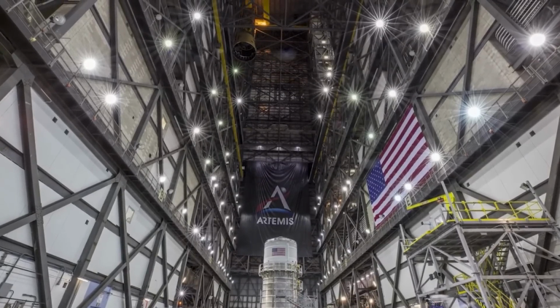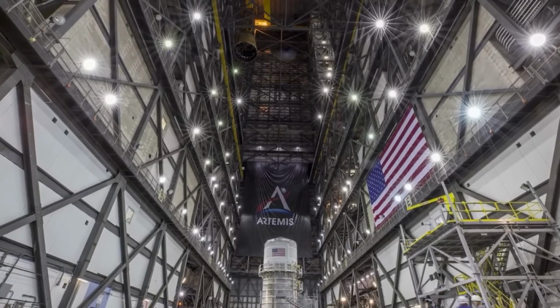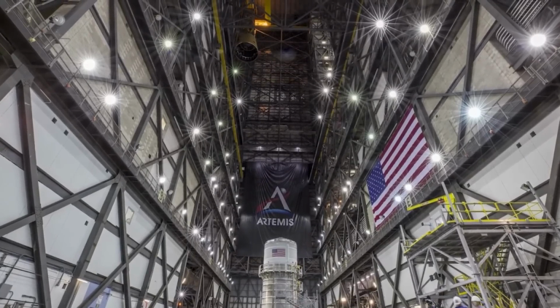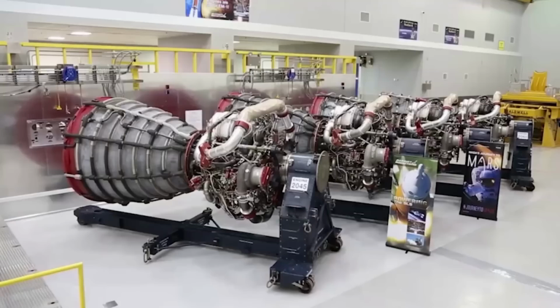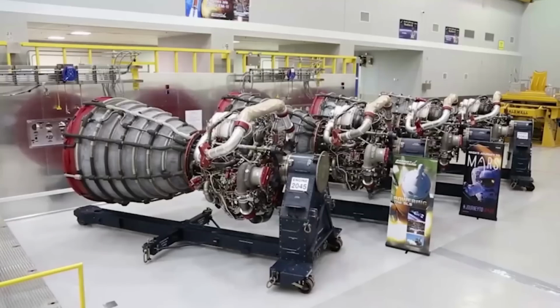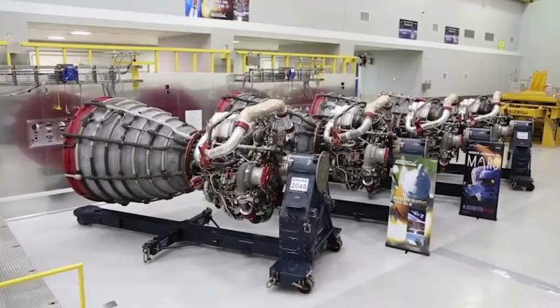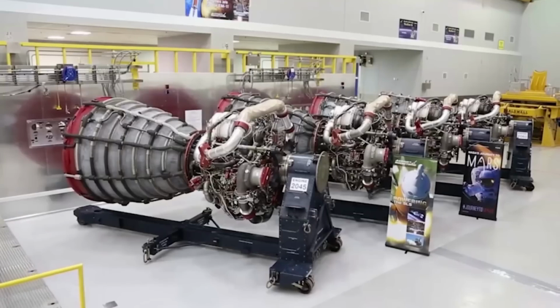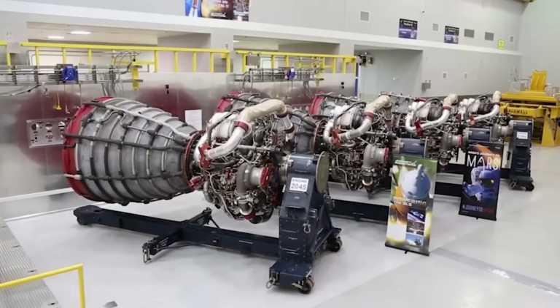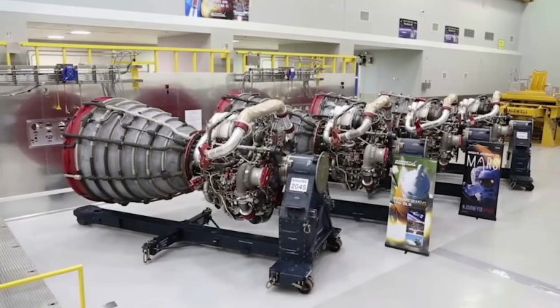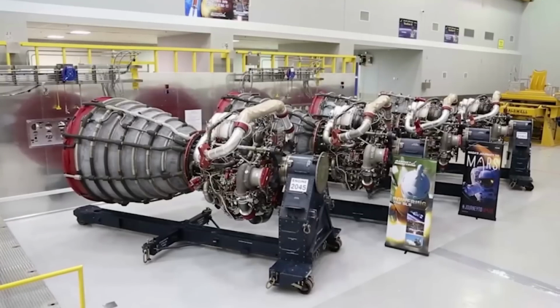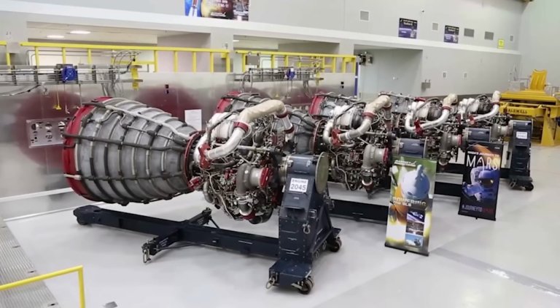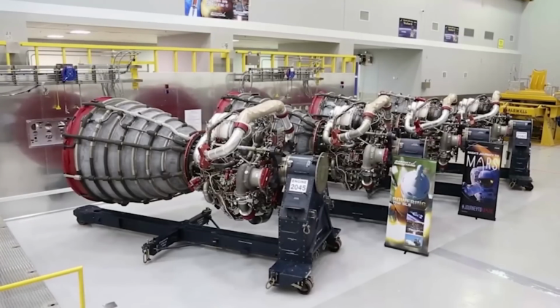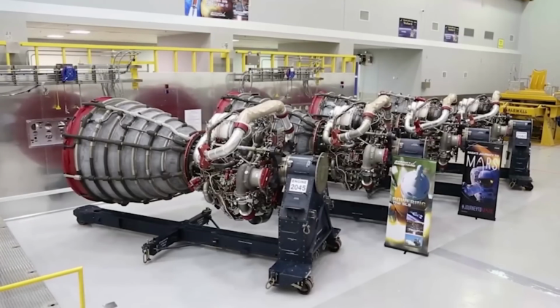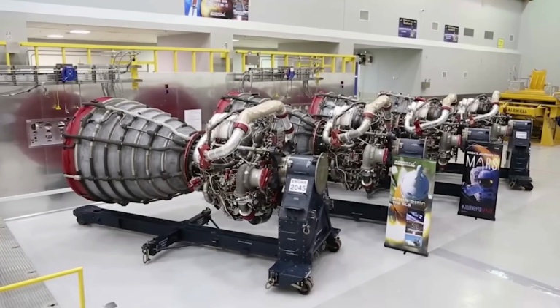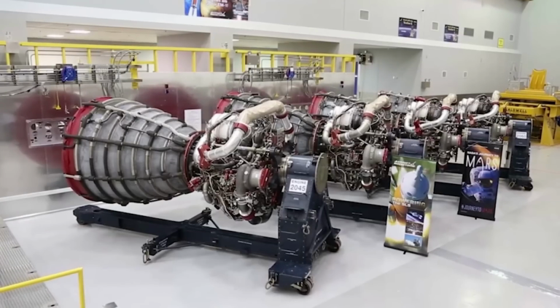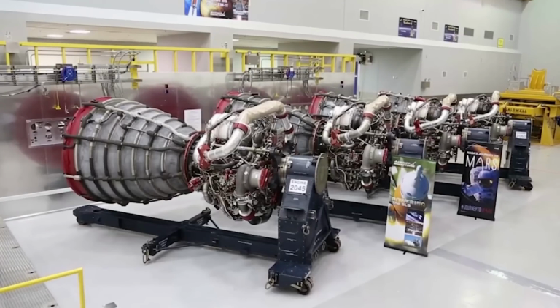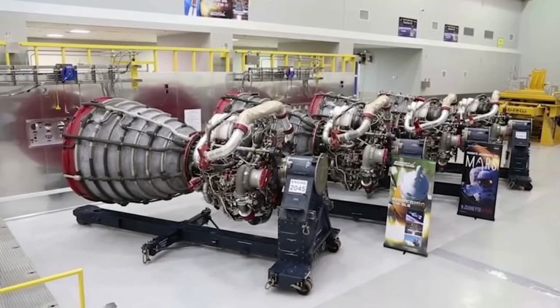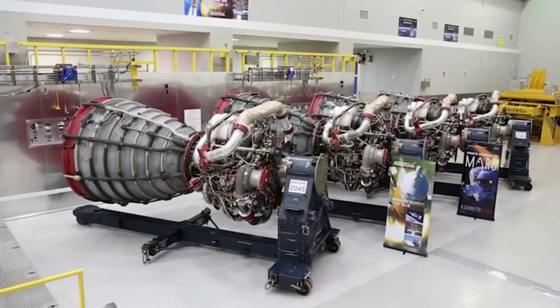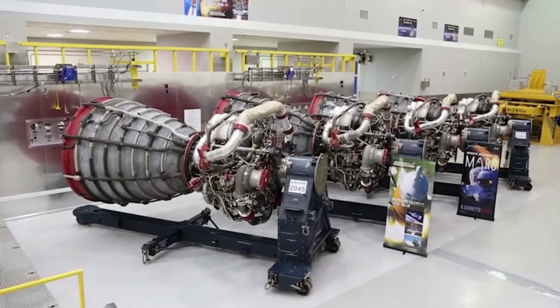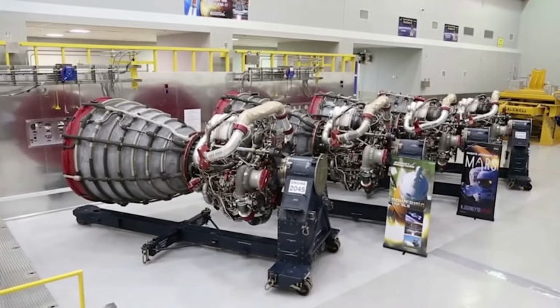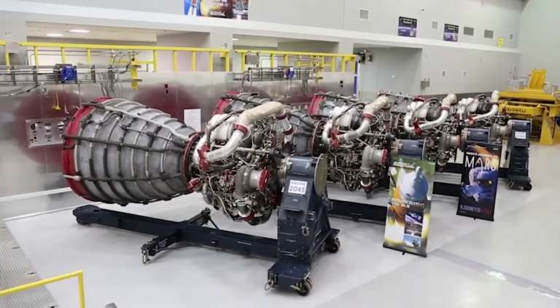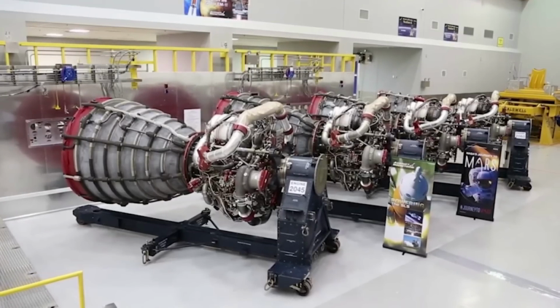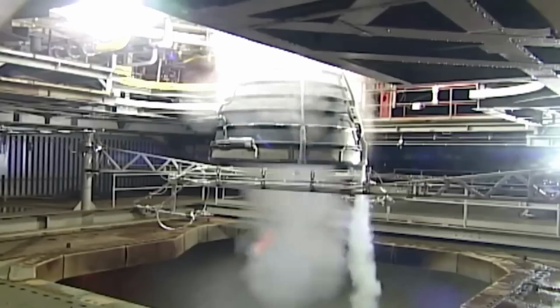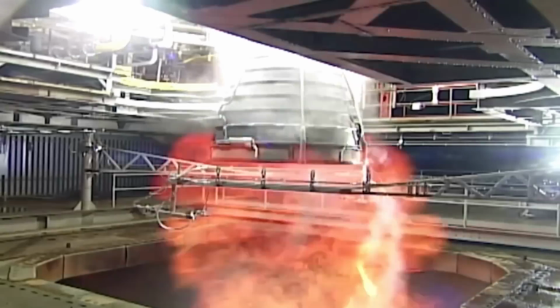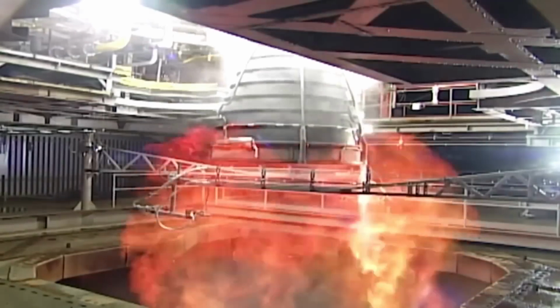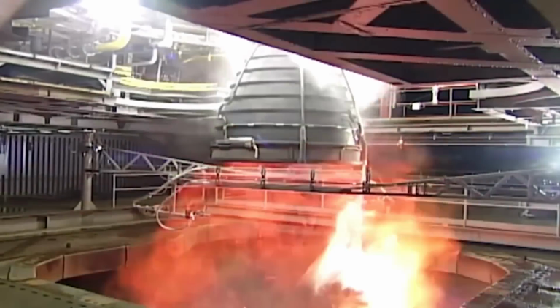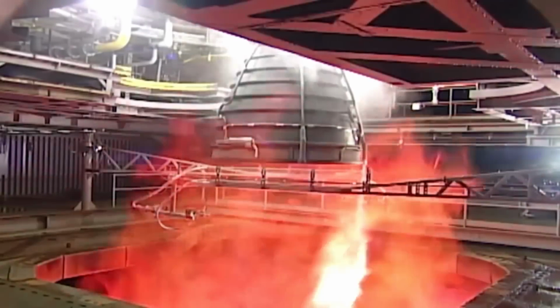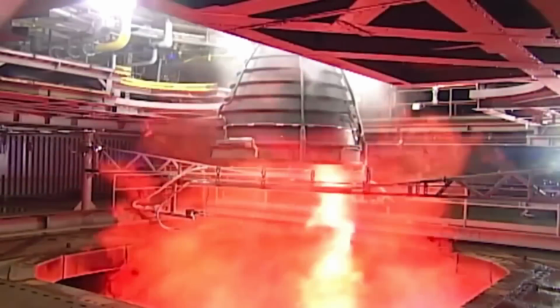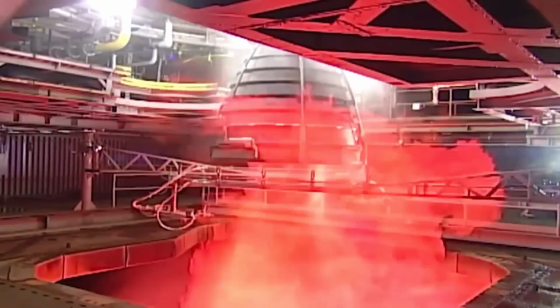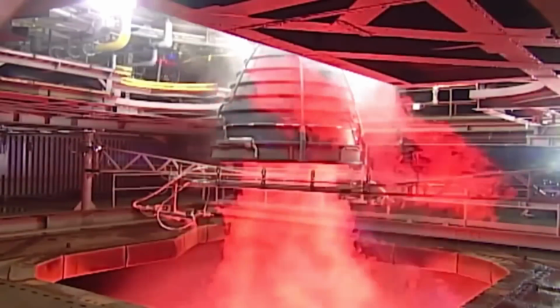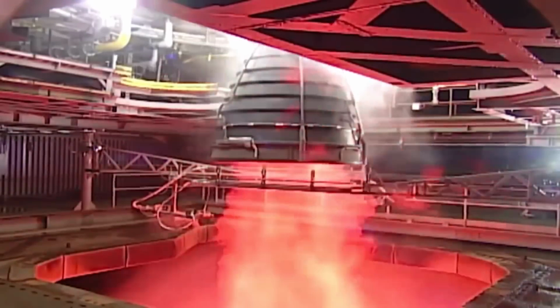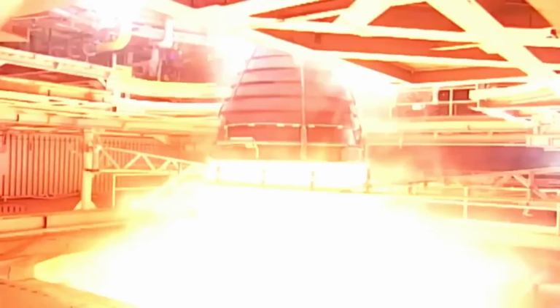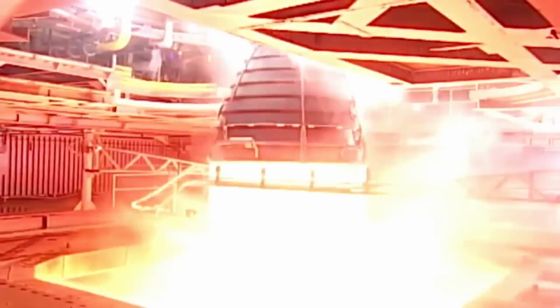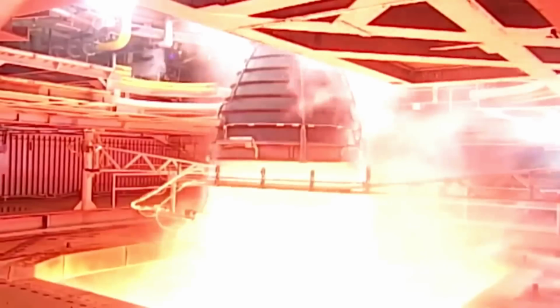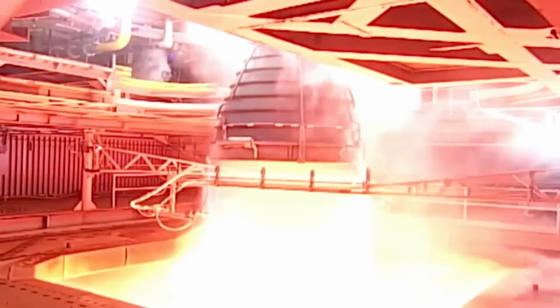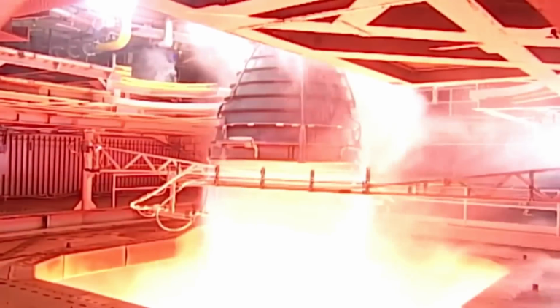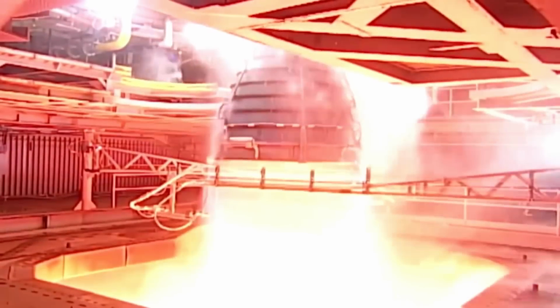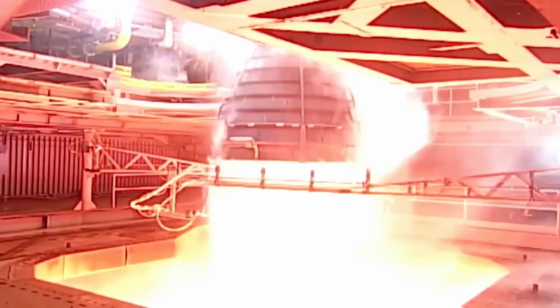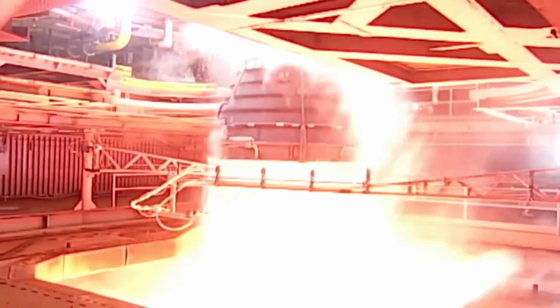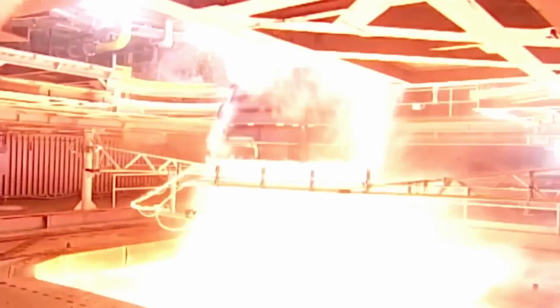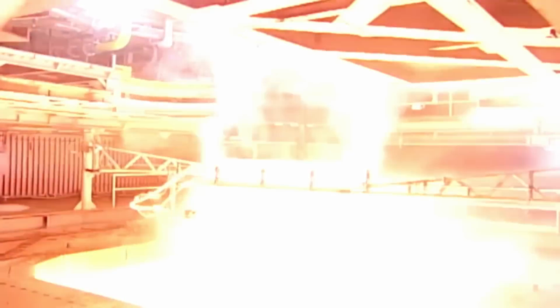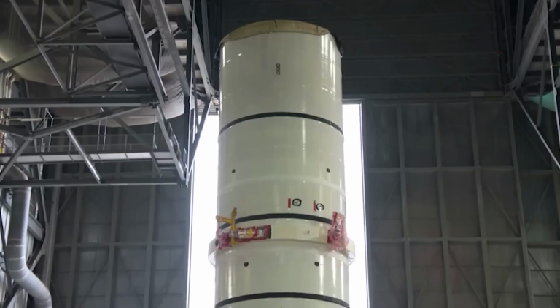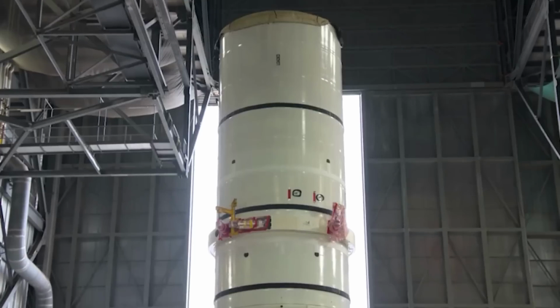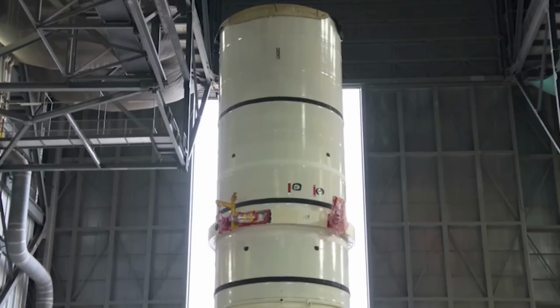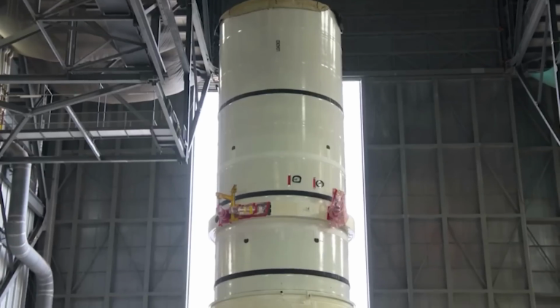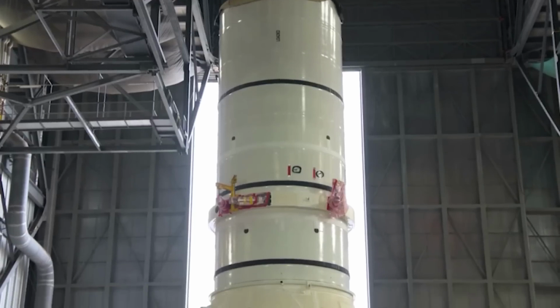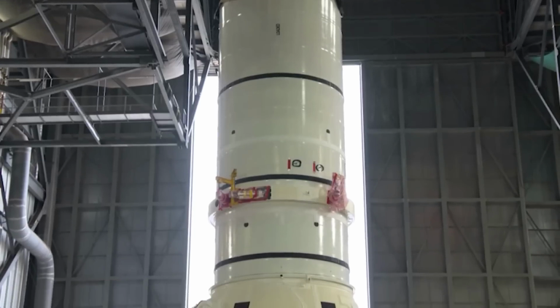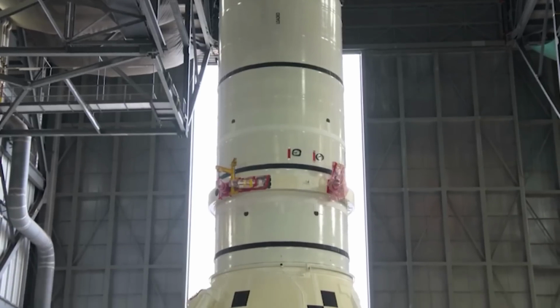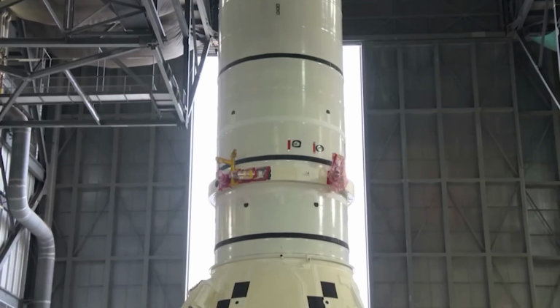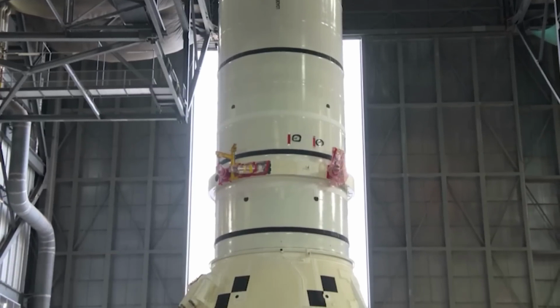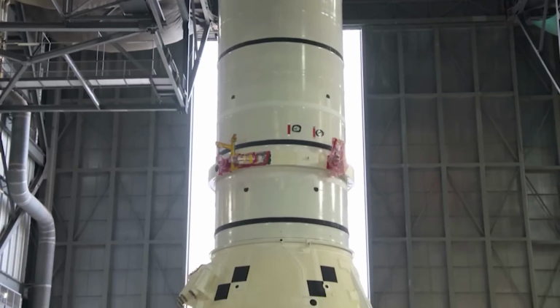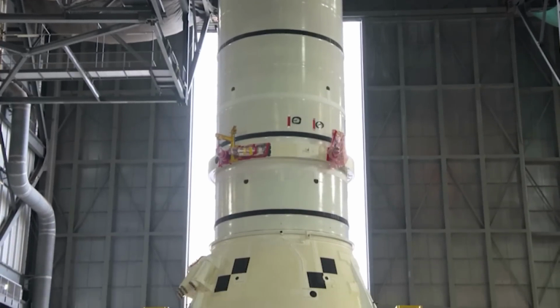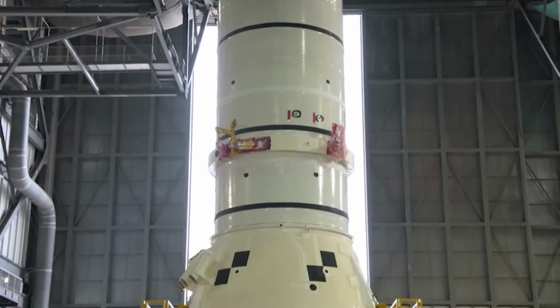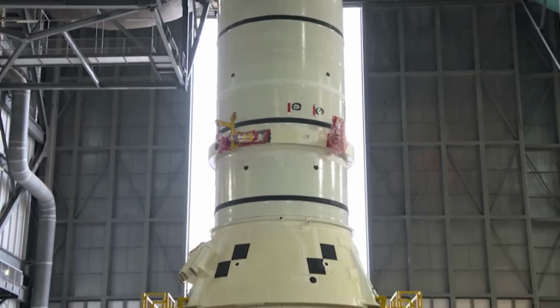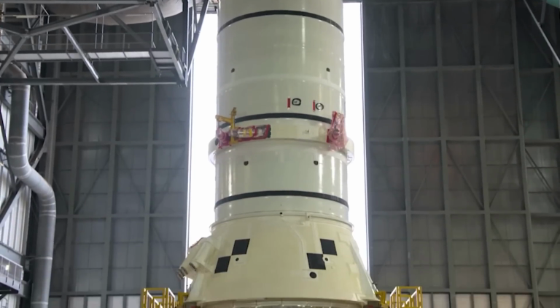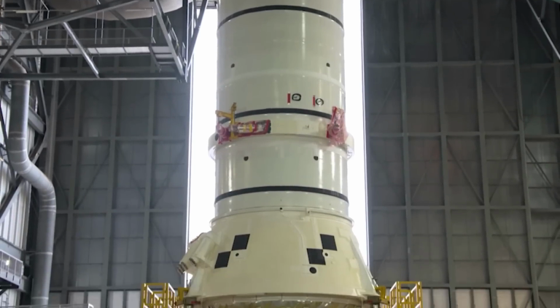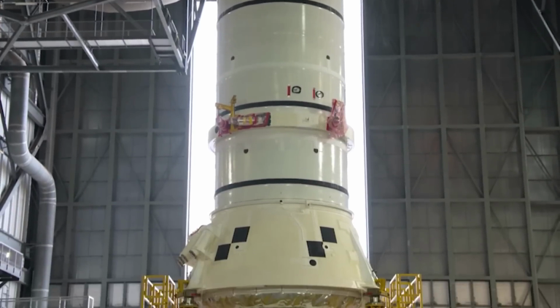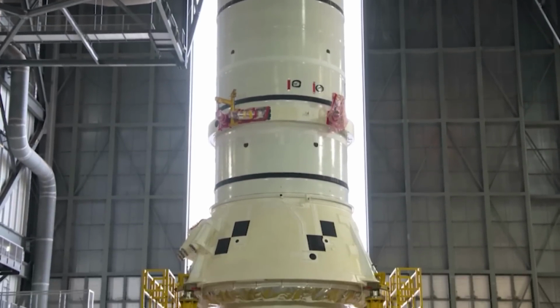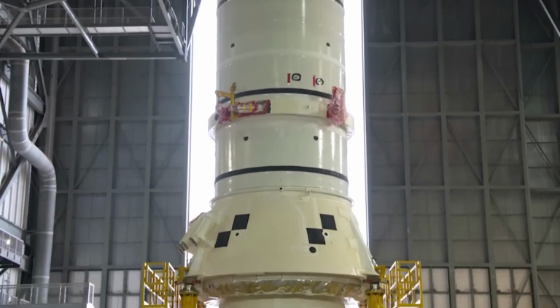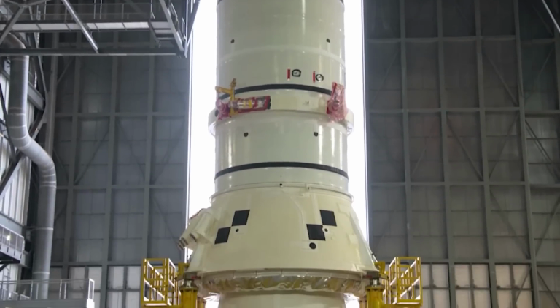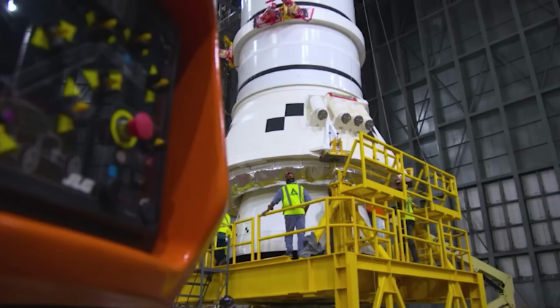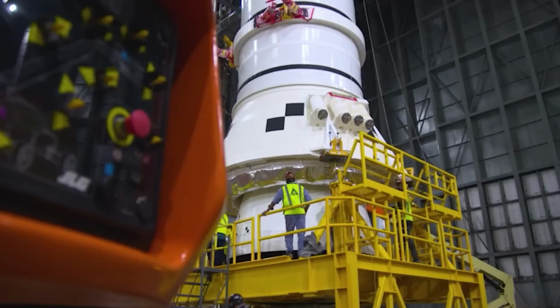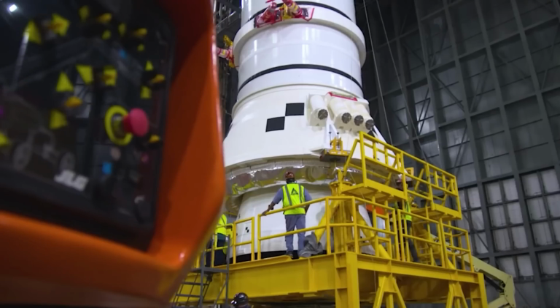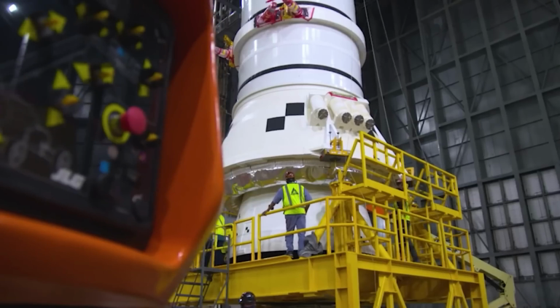At the time, in a statement, the agency said: "With this test complete, the team is on track to integrate Orion's crew and service modules together later this year."